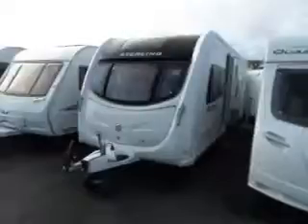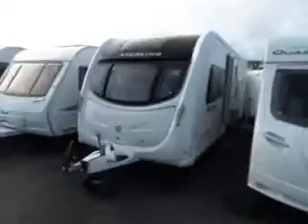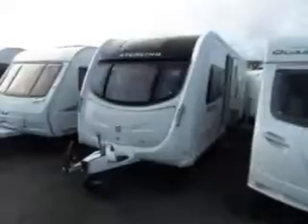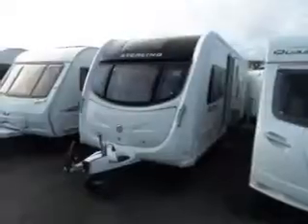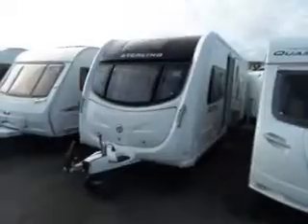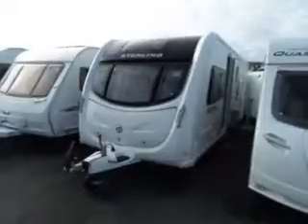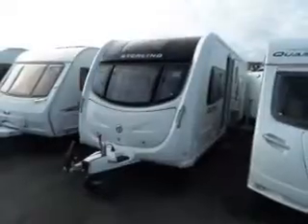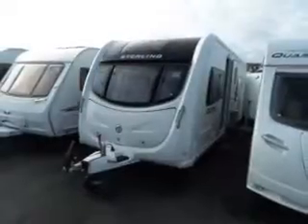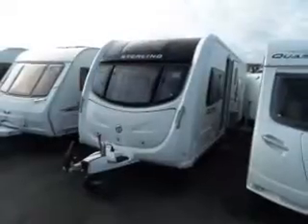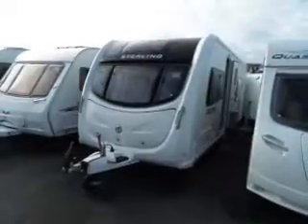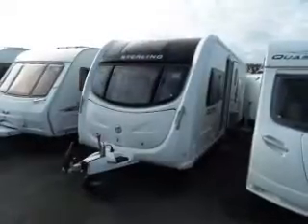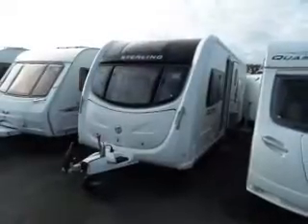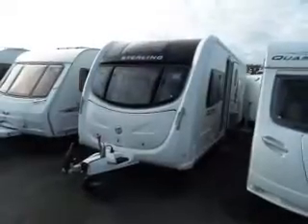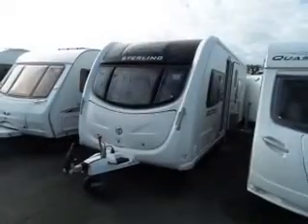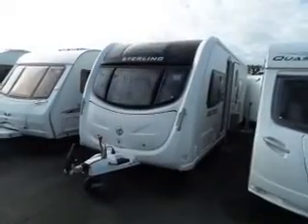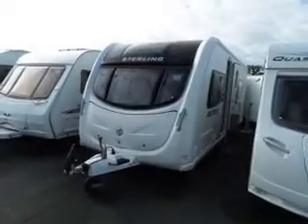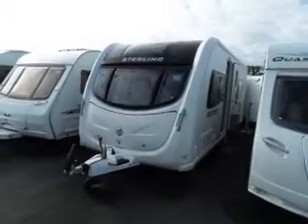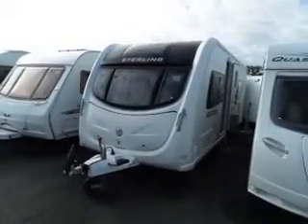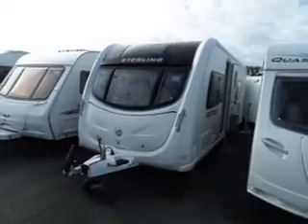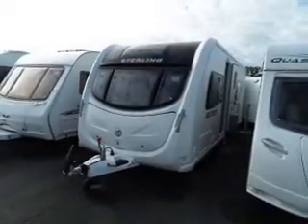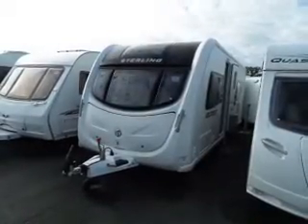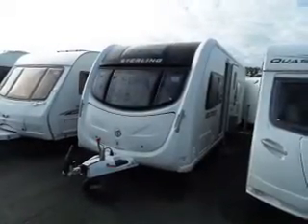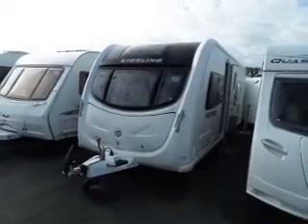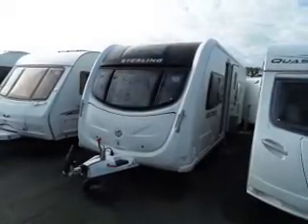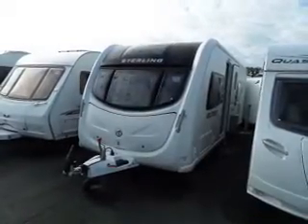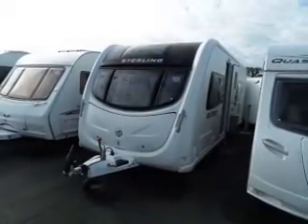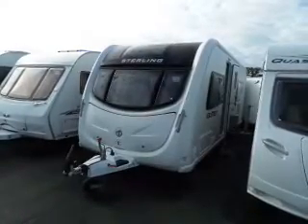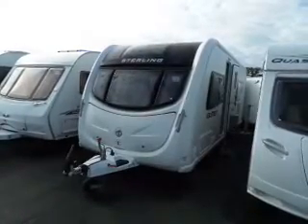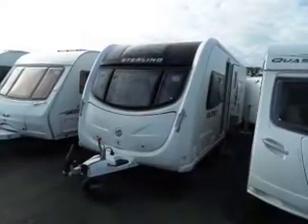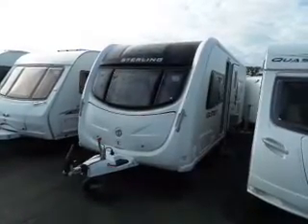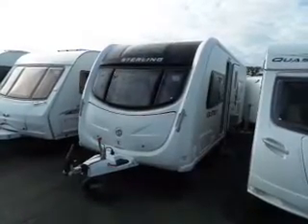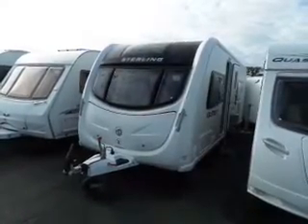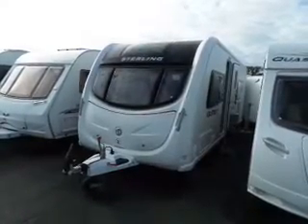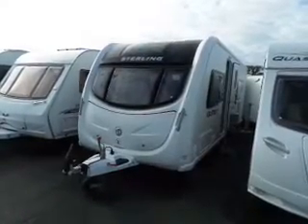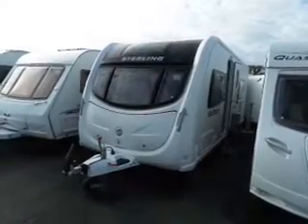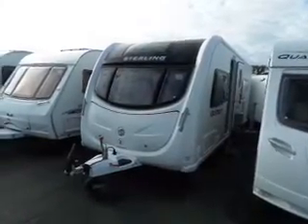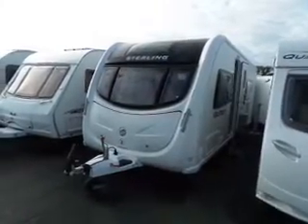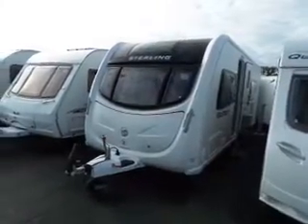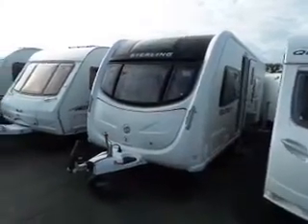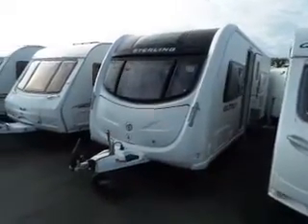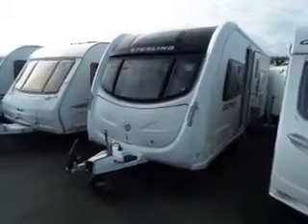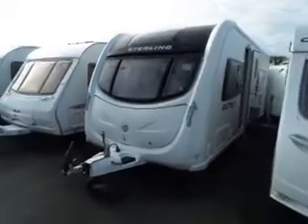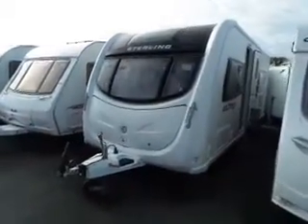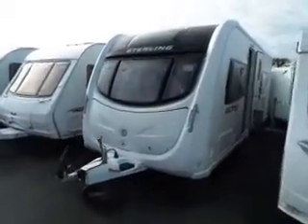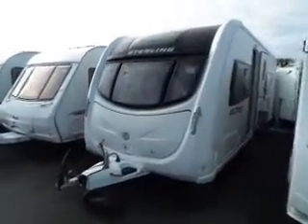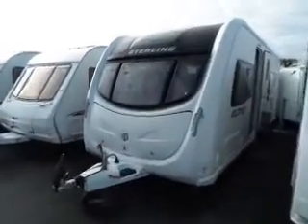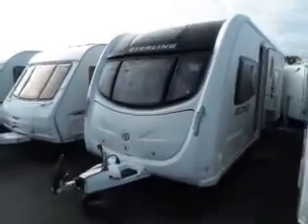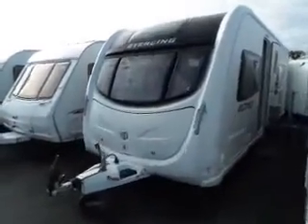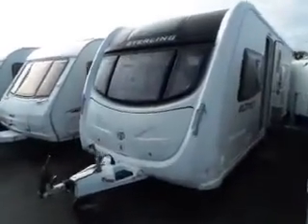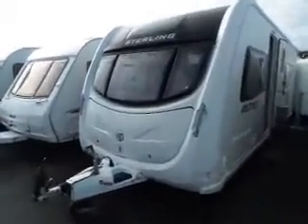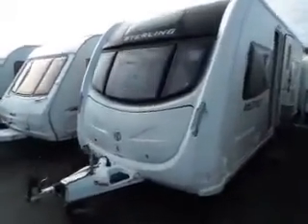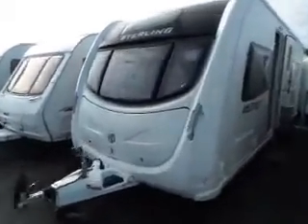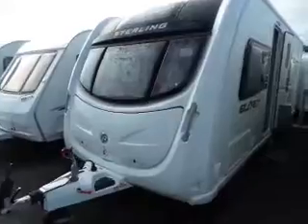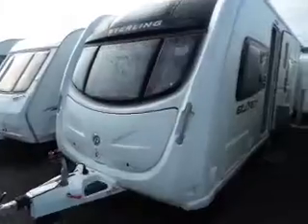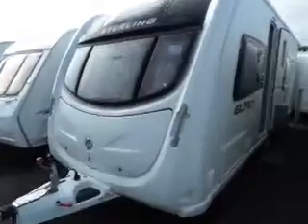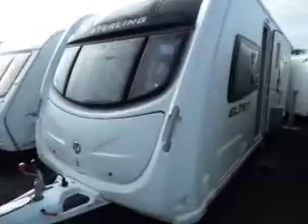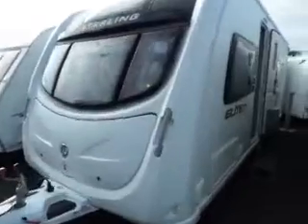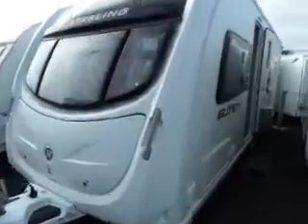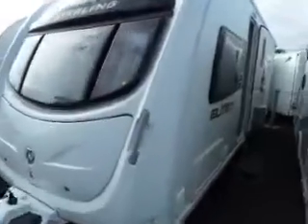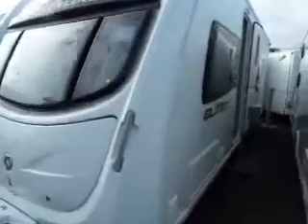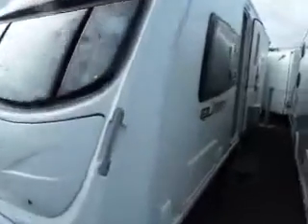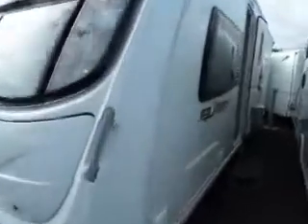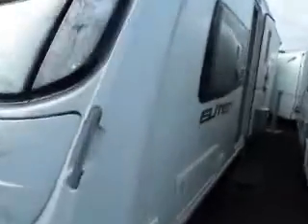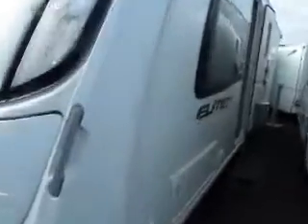Hi, welcome back to Saloper Leisure. Here we have a Stirling Elite Amber — very nice van. Let's go and have a look inside.